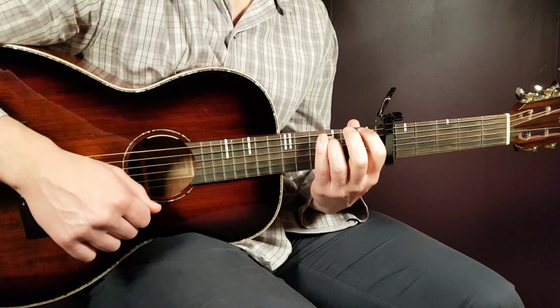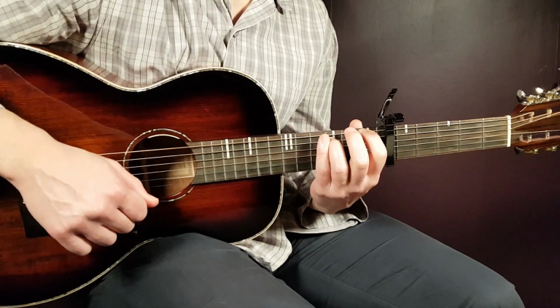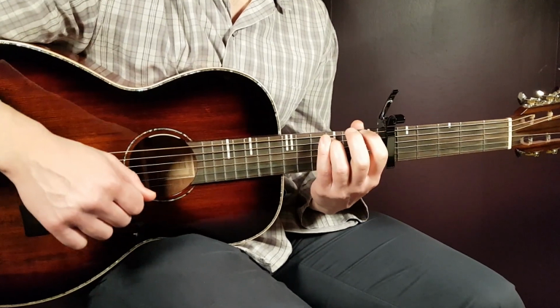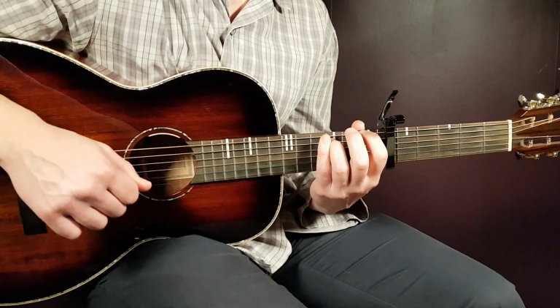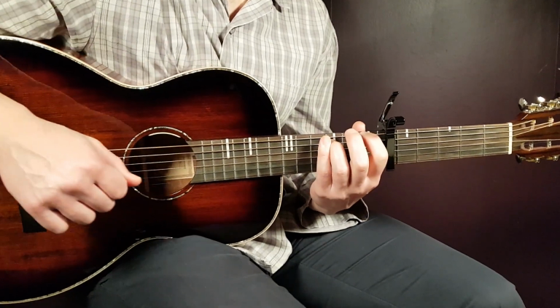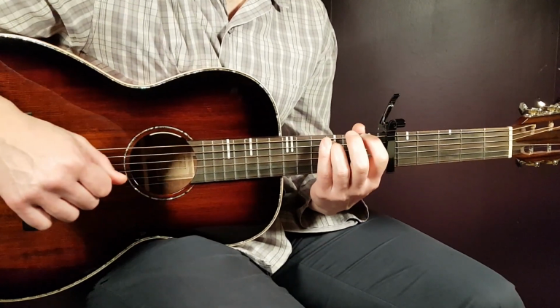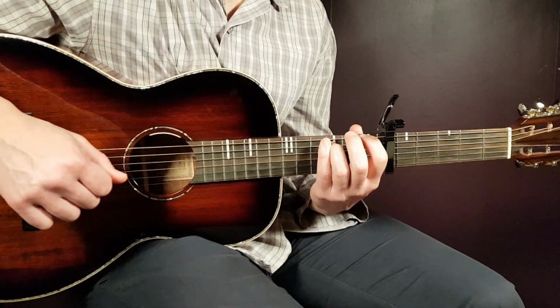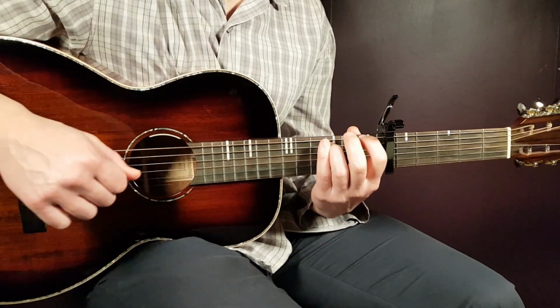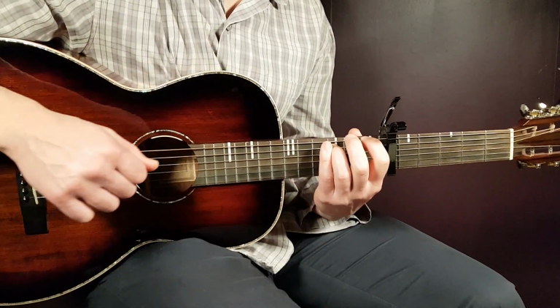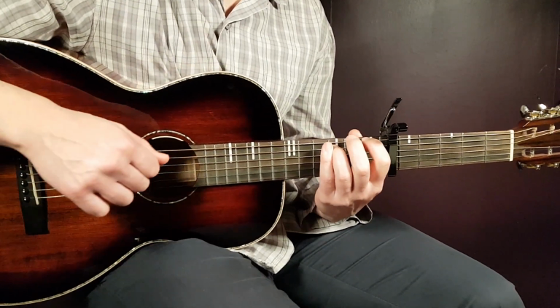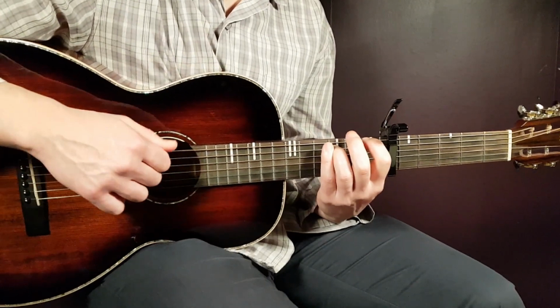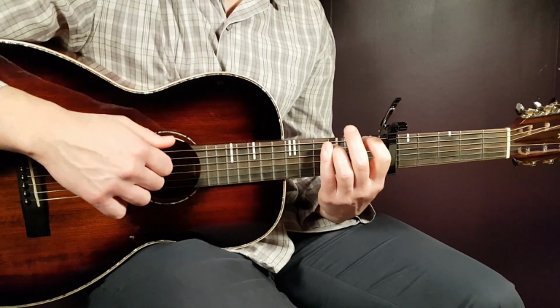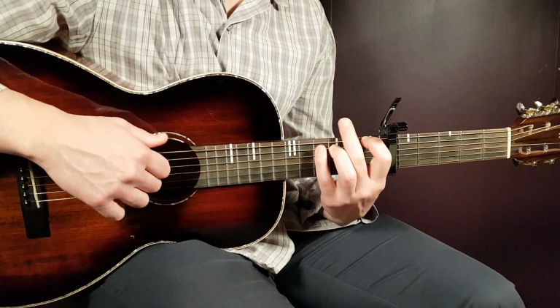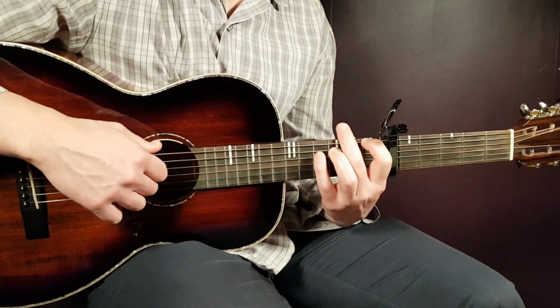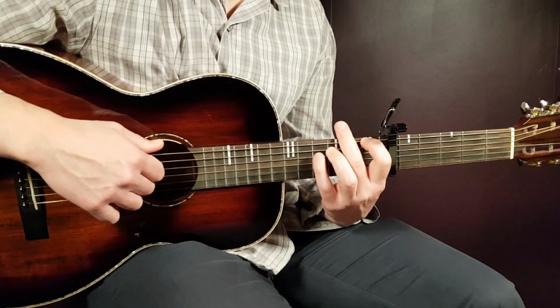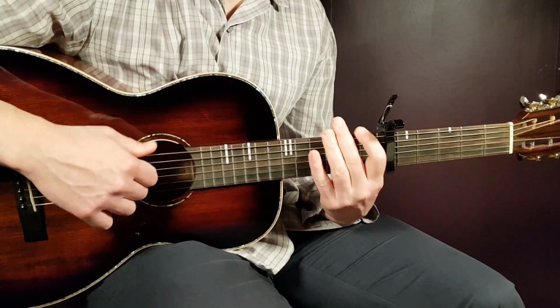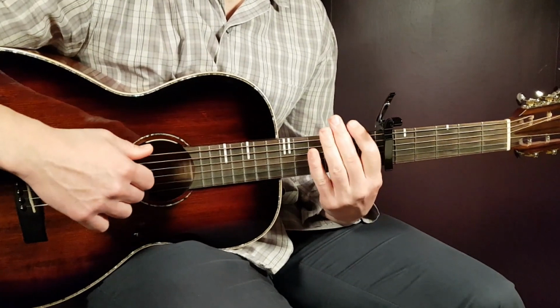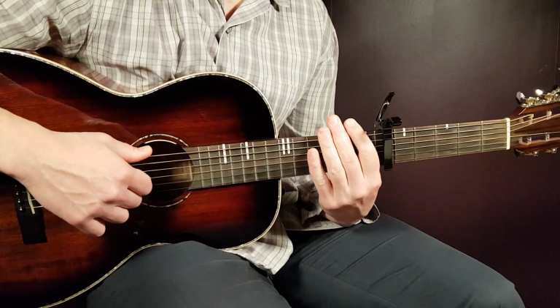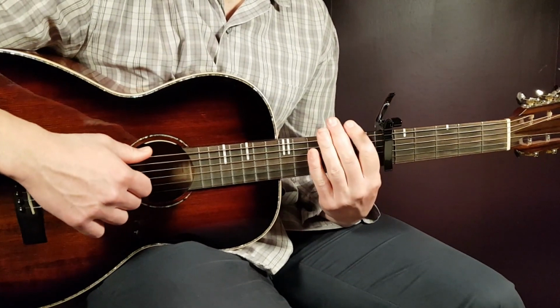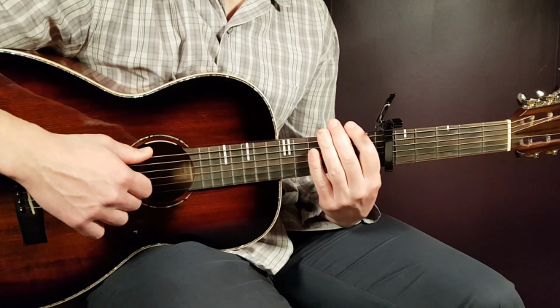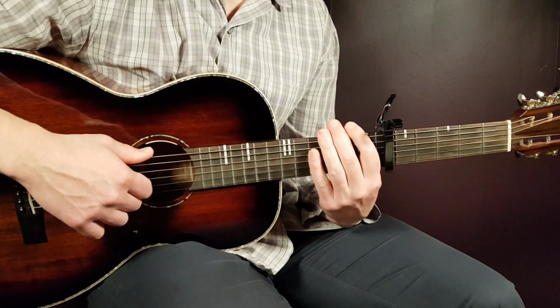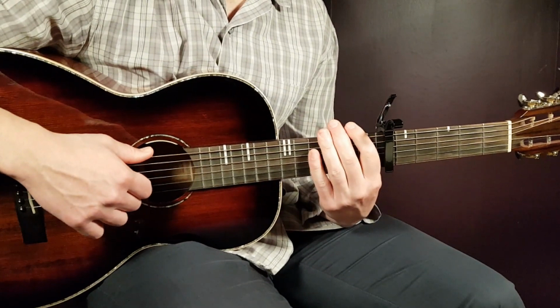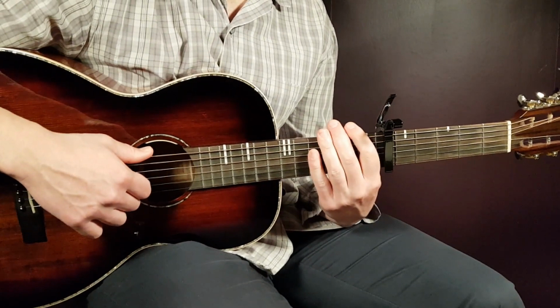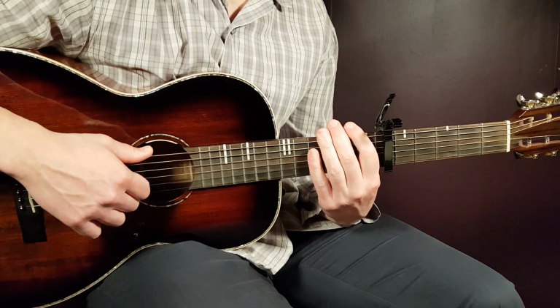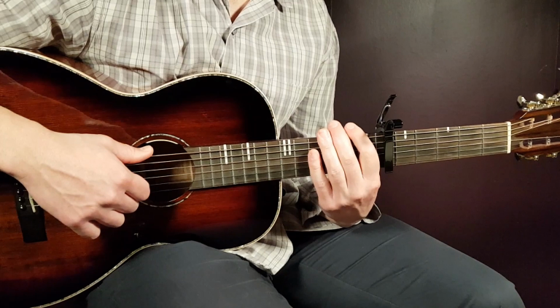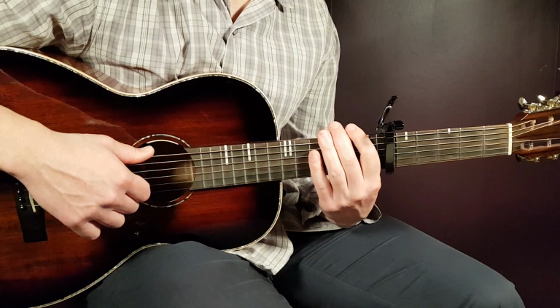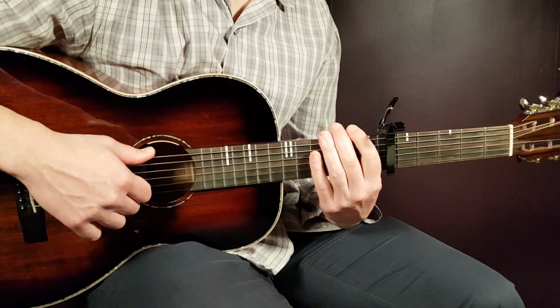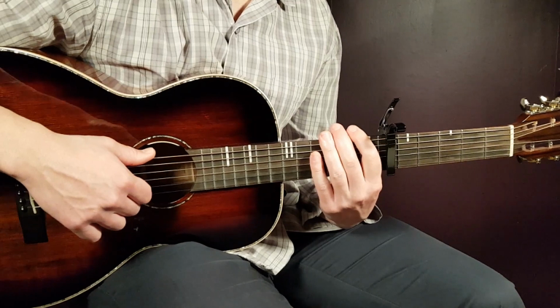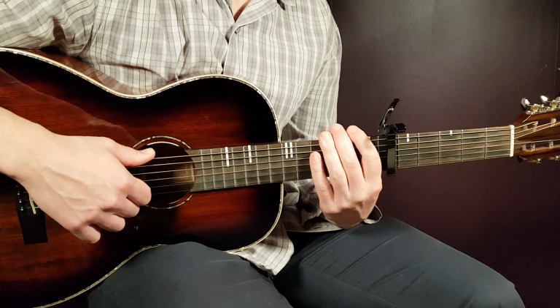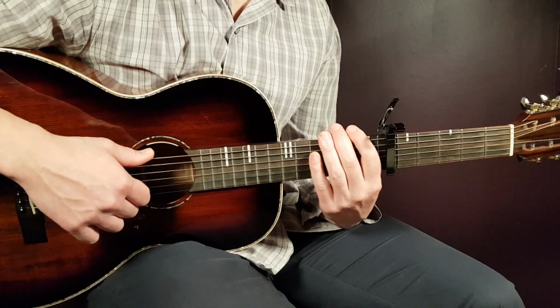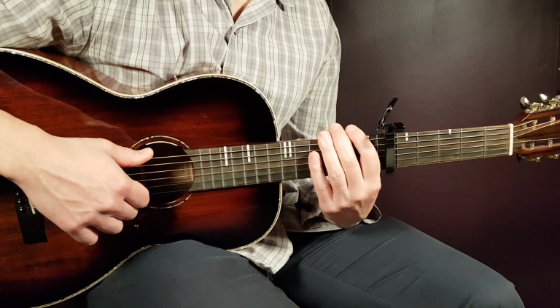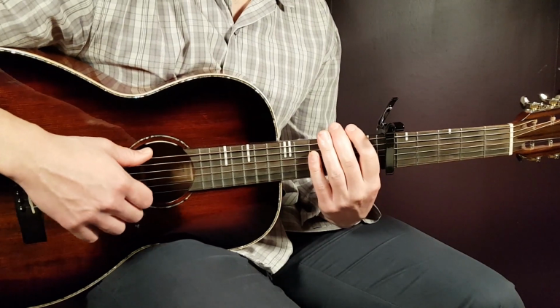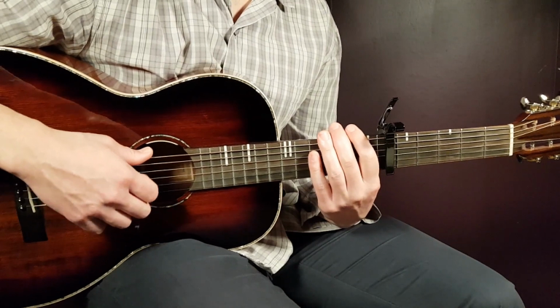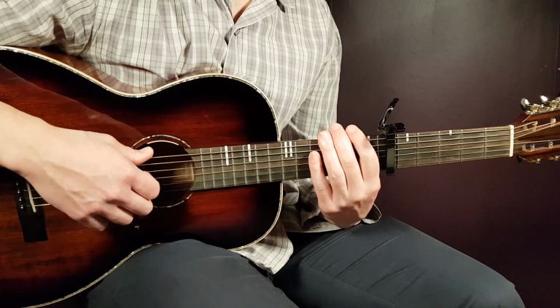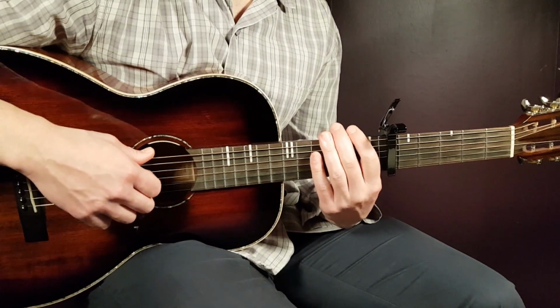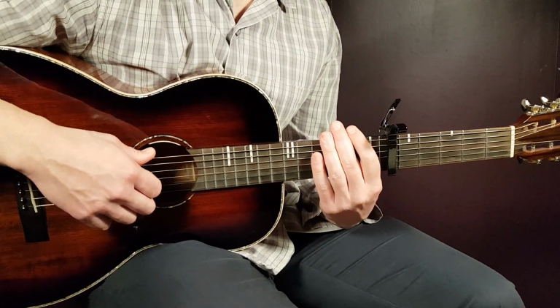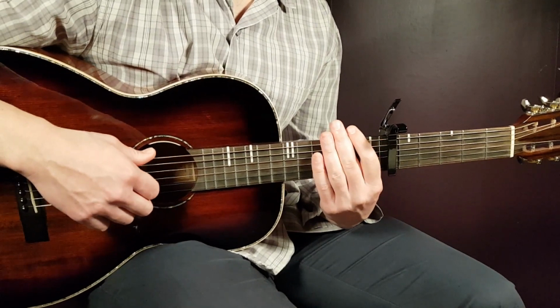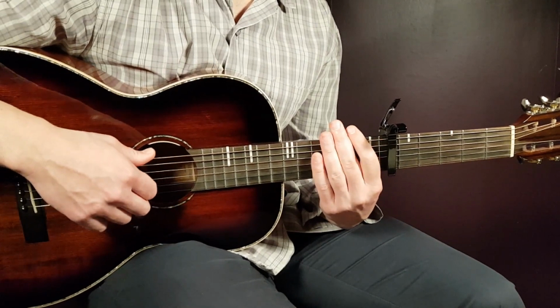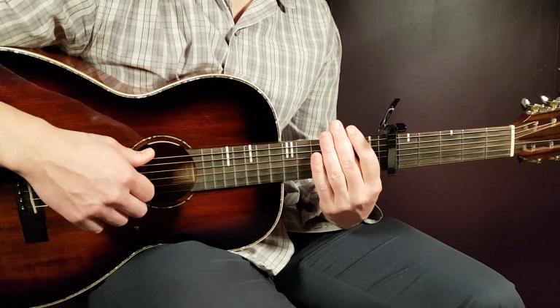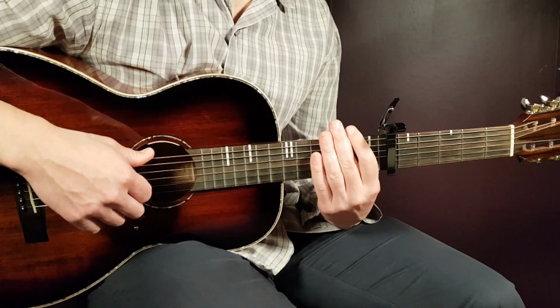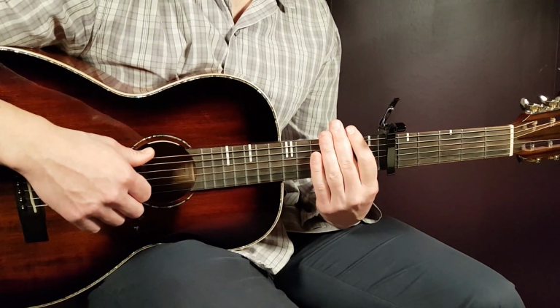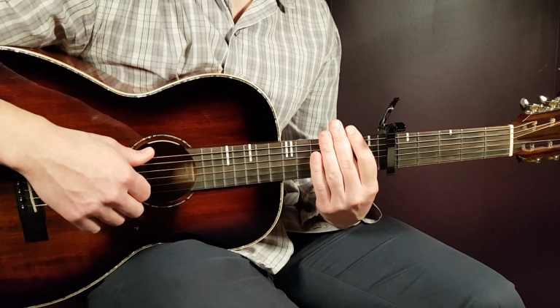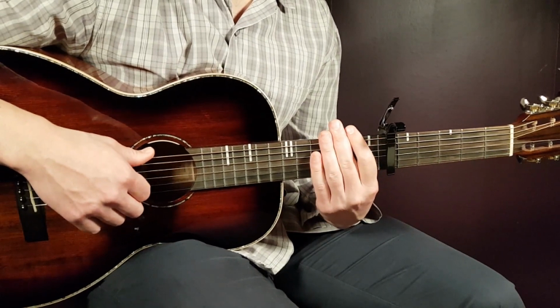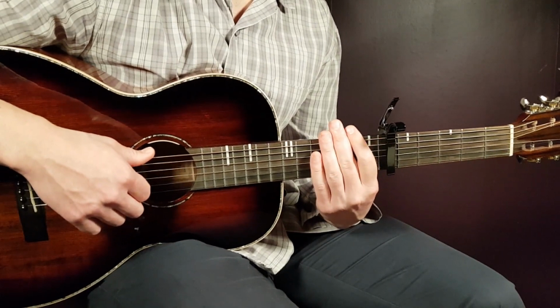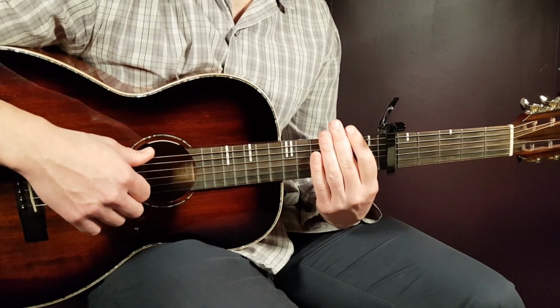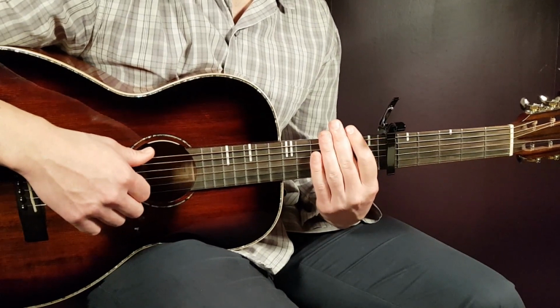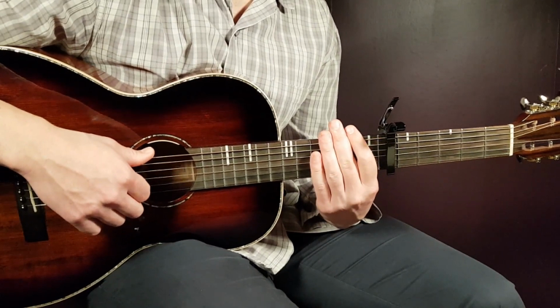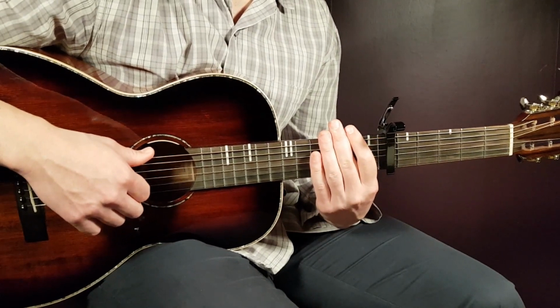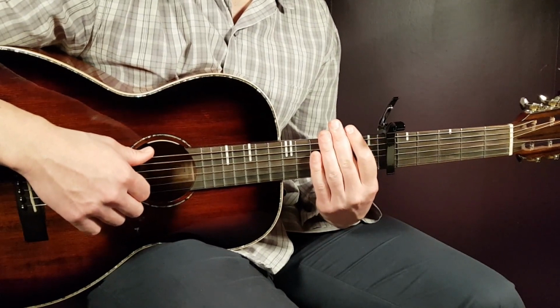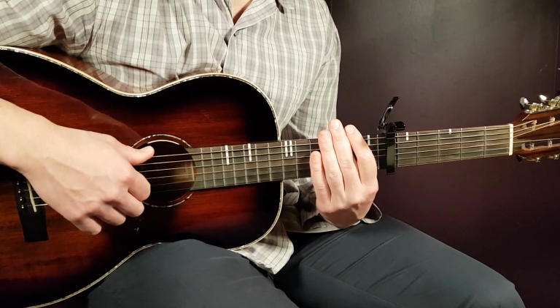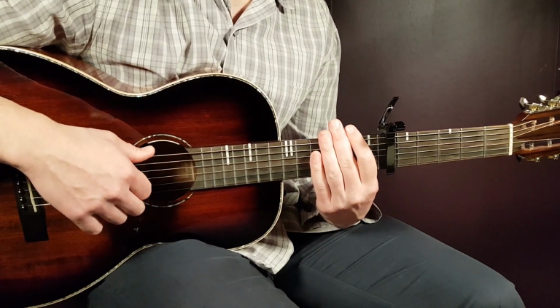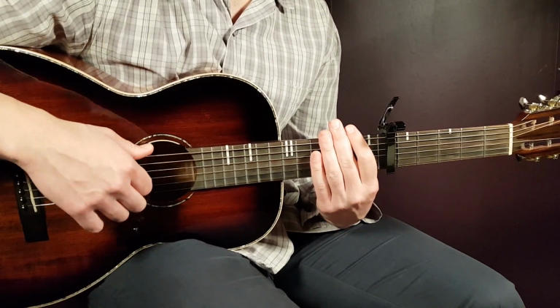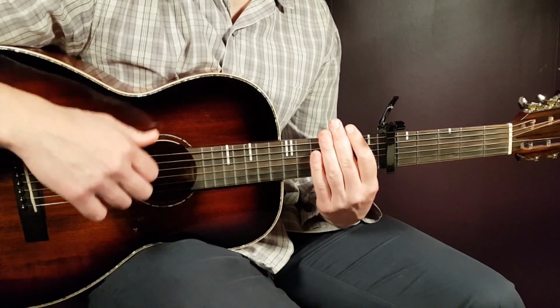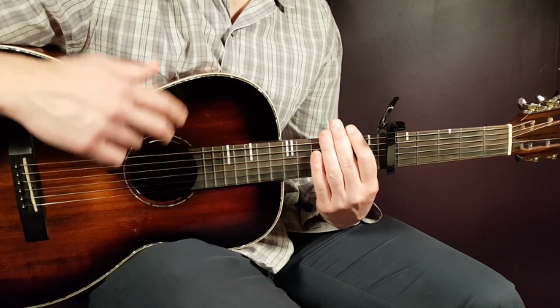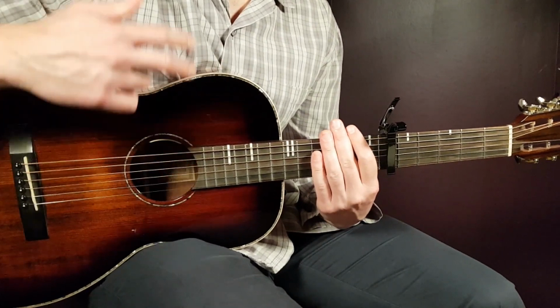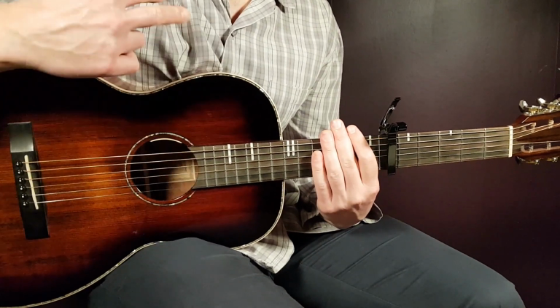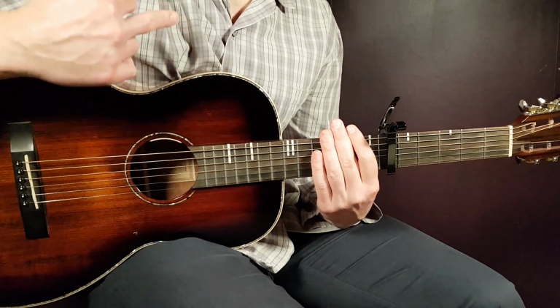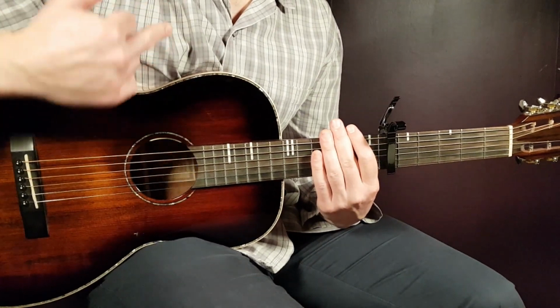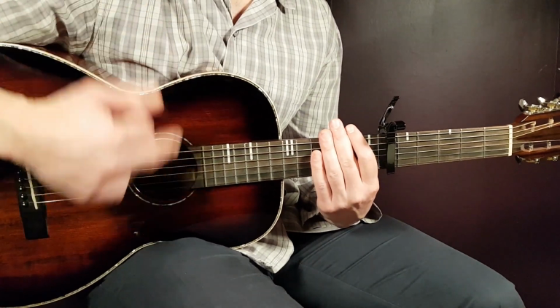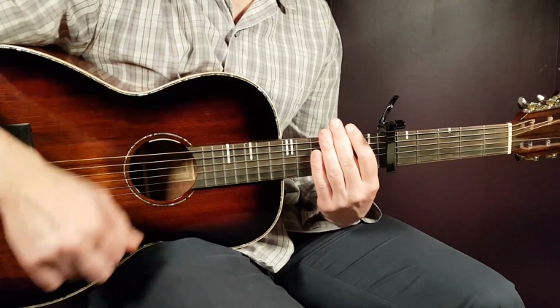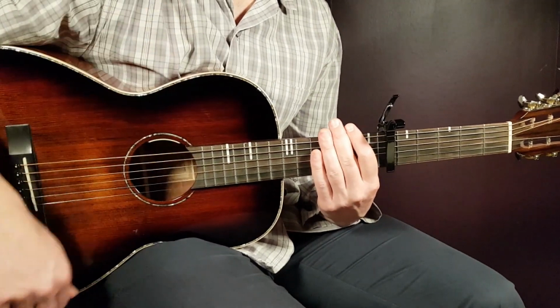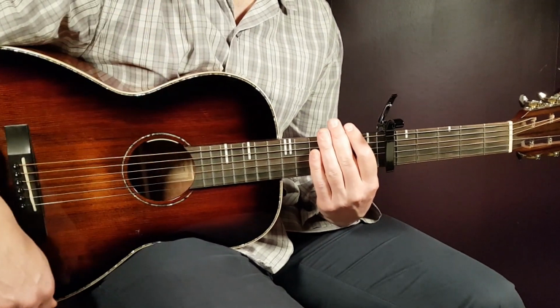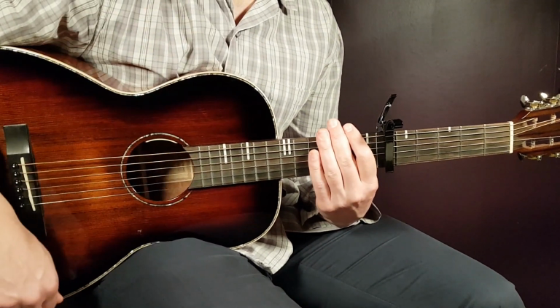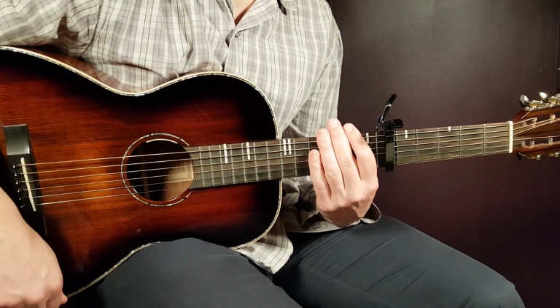And that's it, my friends. That's Disarray — that's how you play the song. Good luck with this one, guys. Stay in tune.